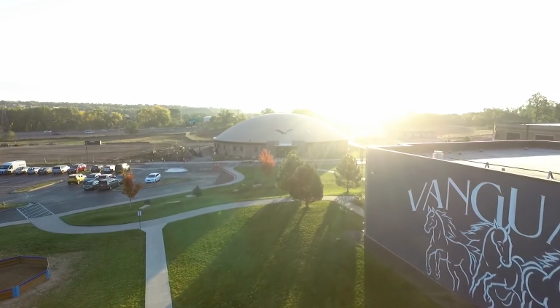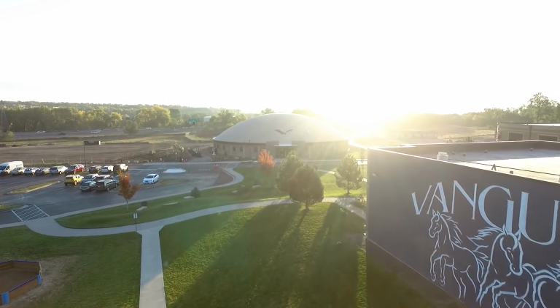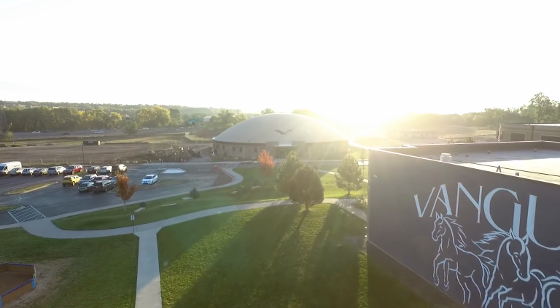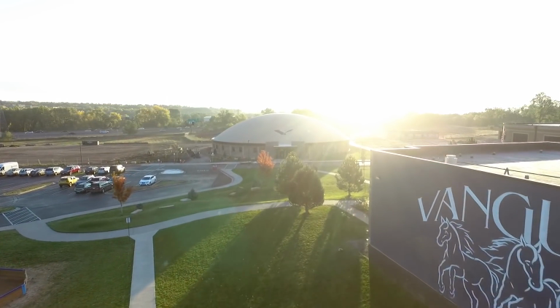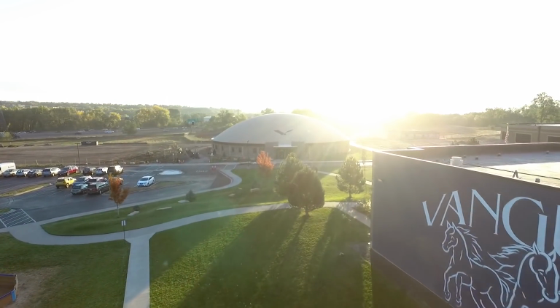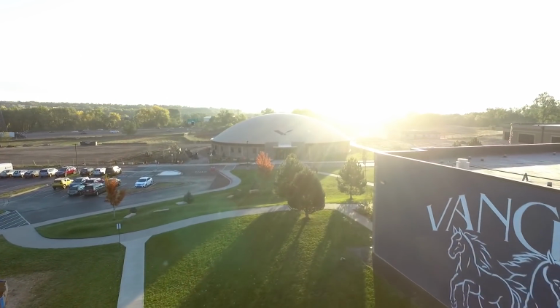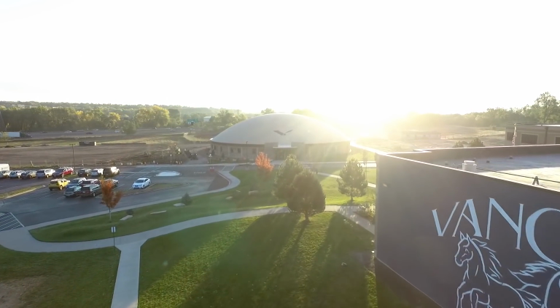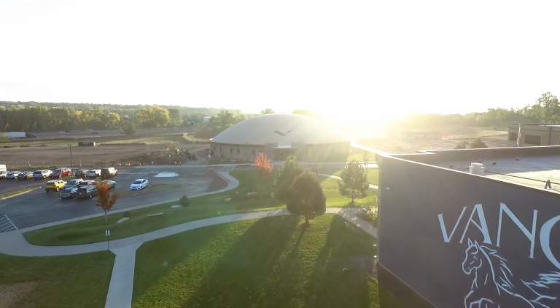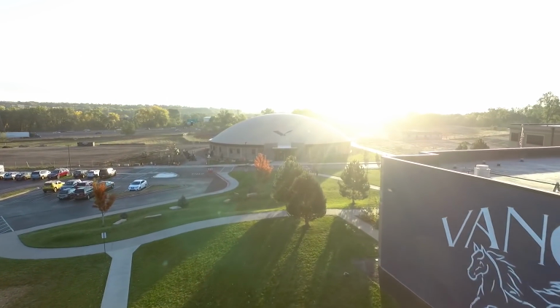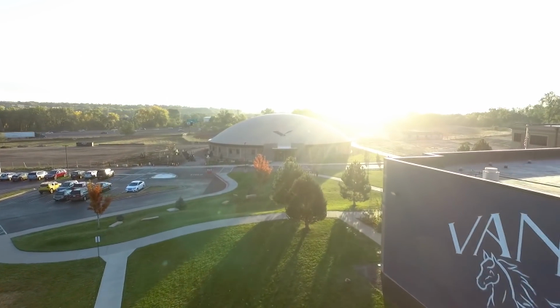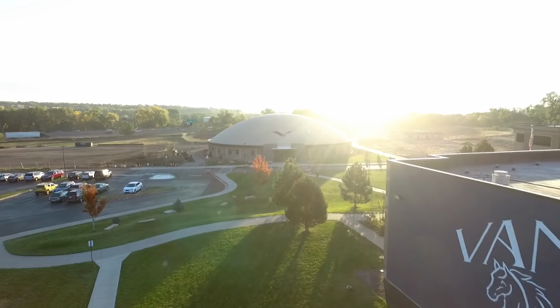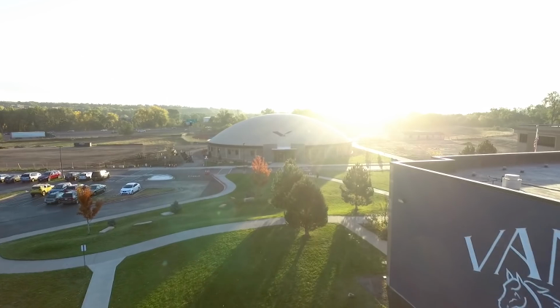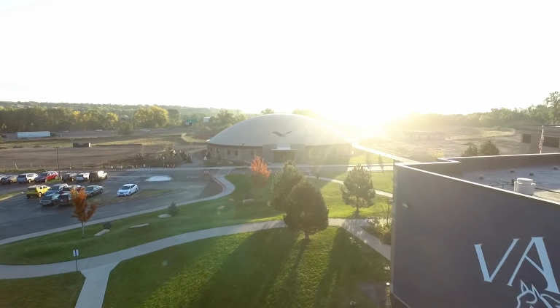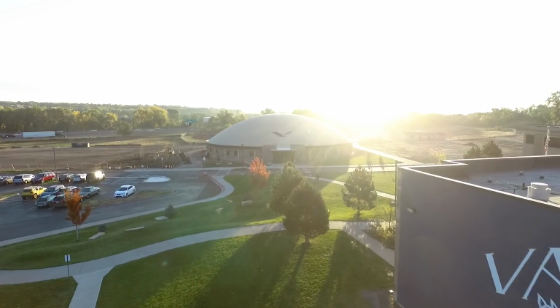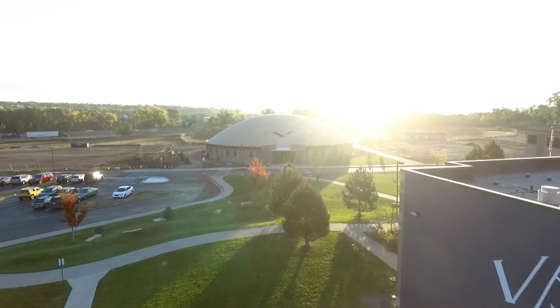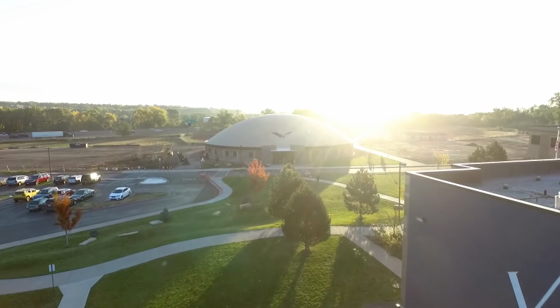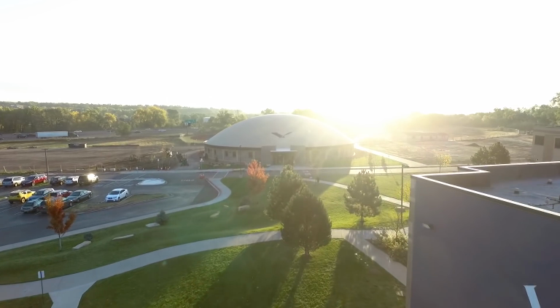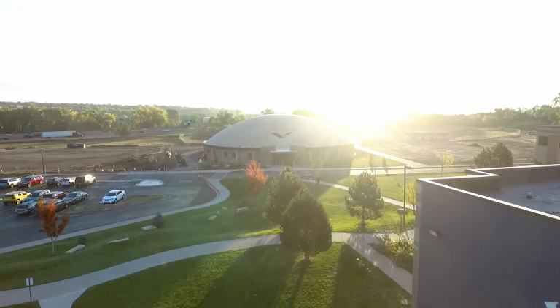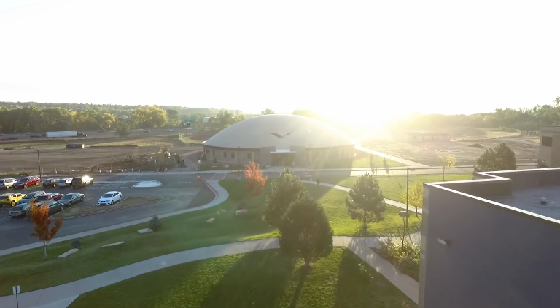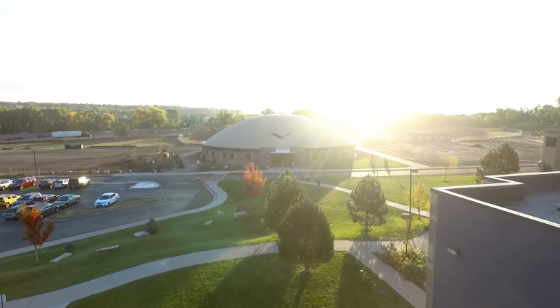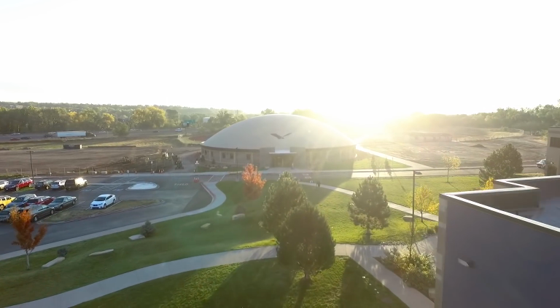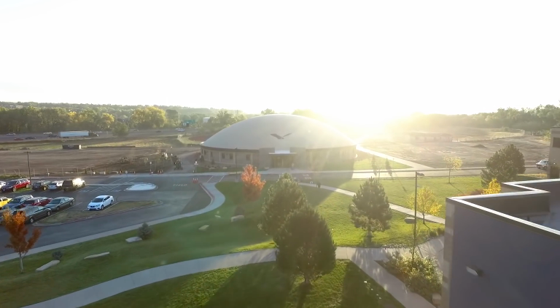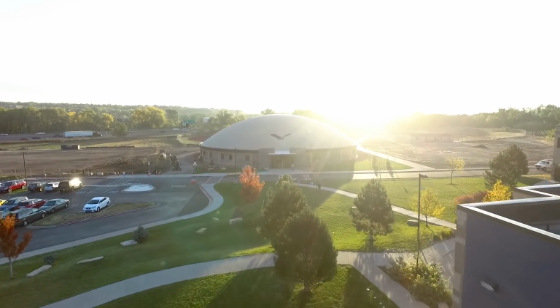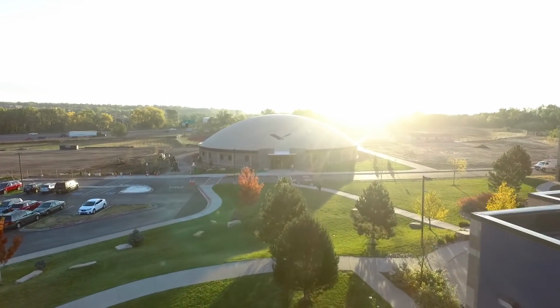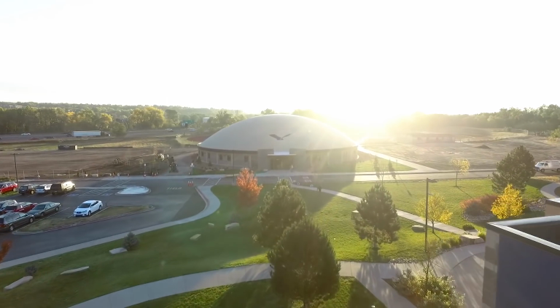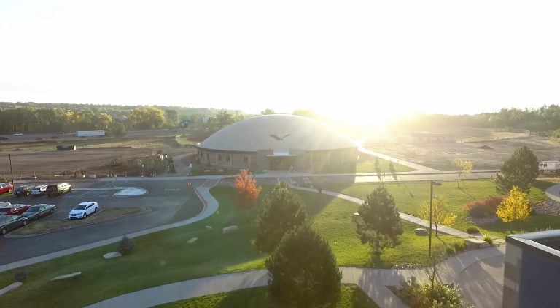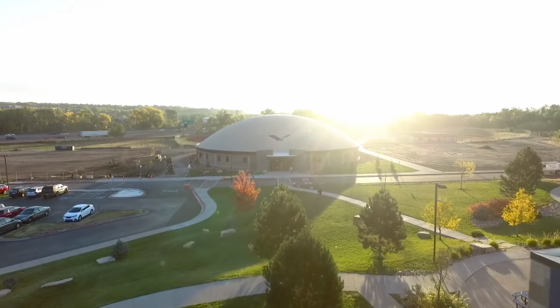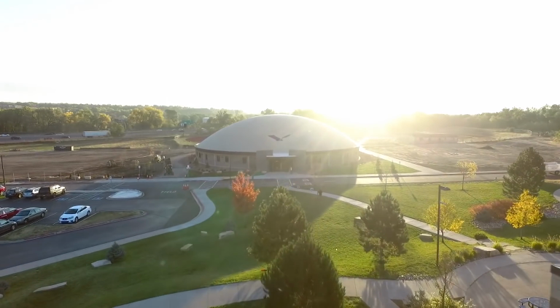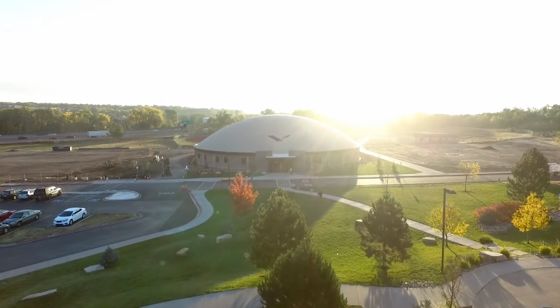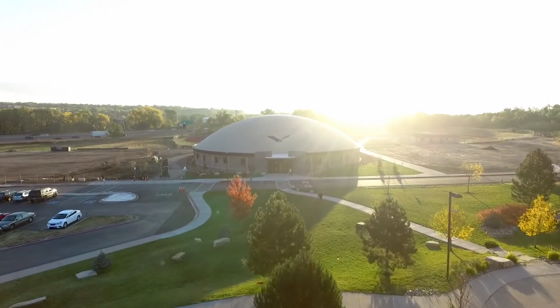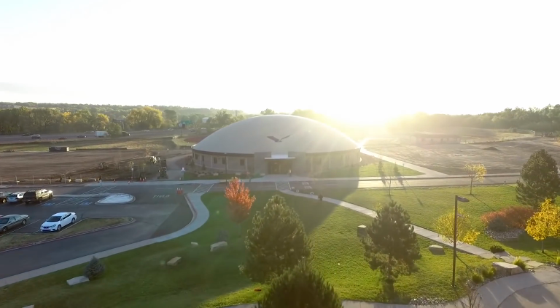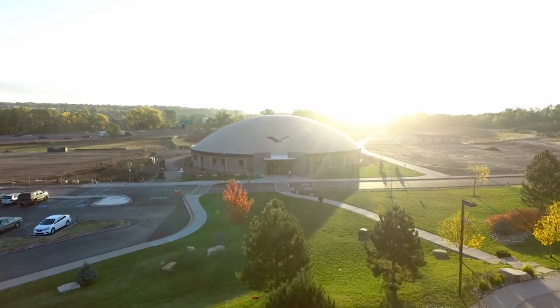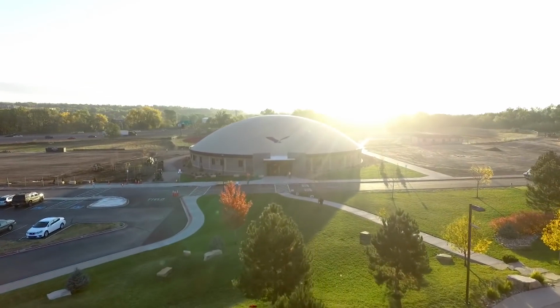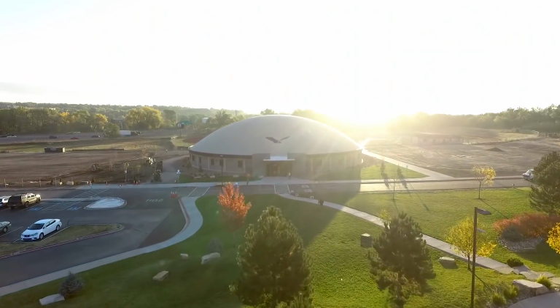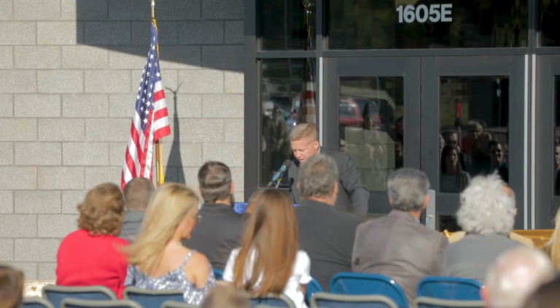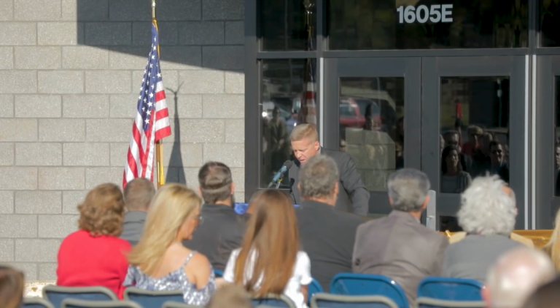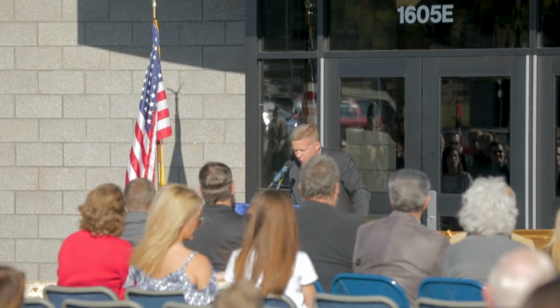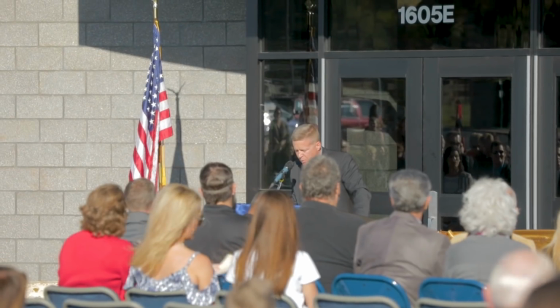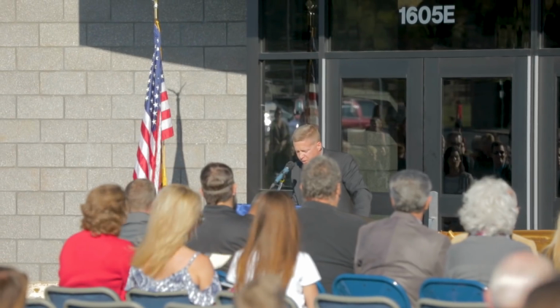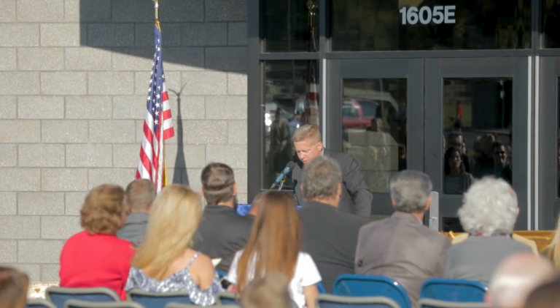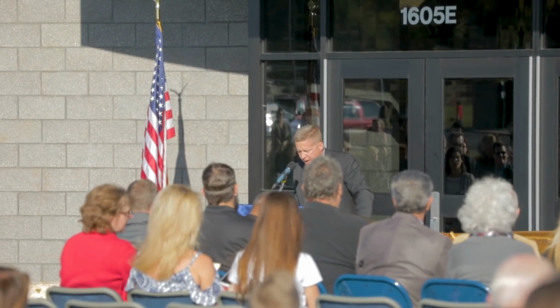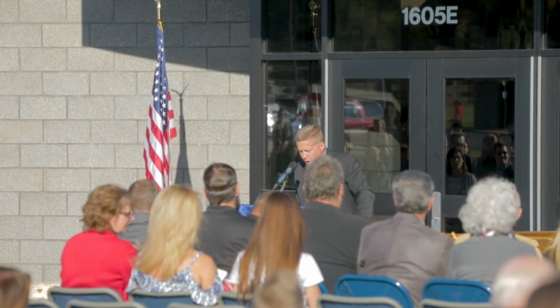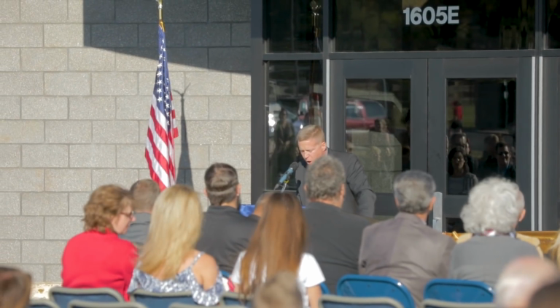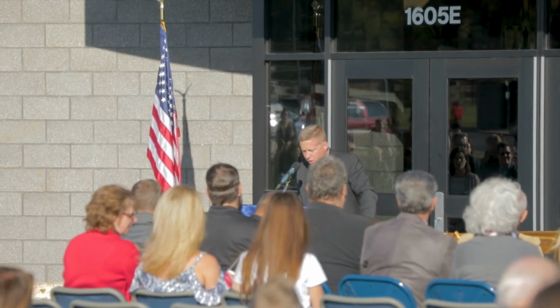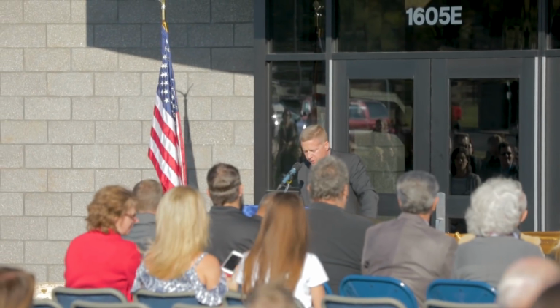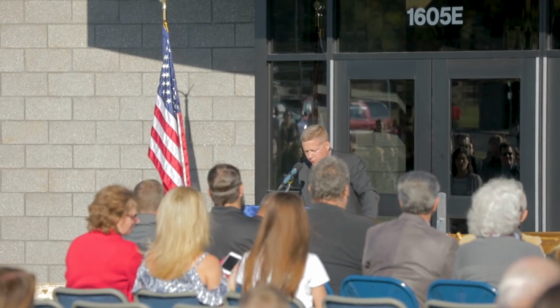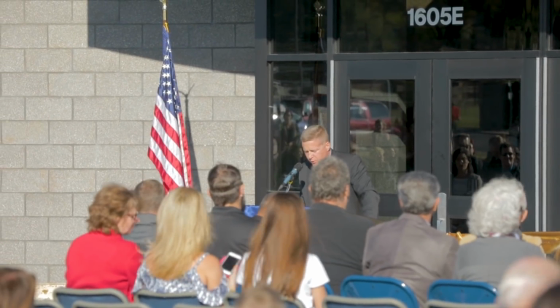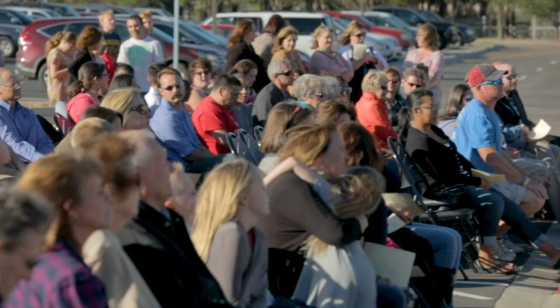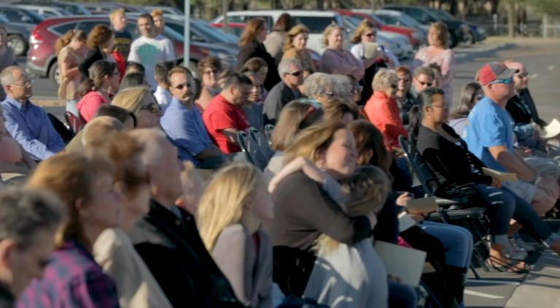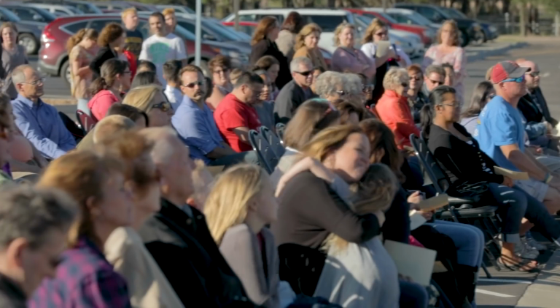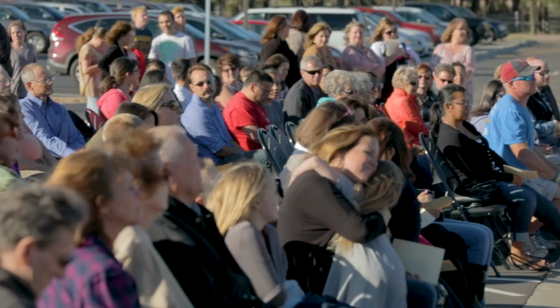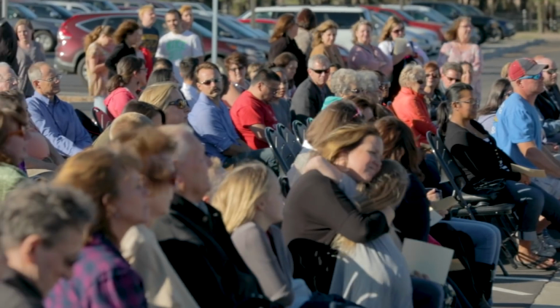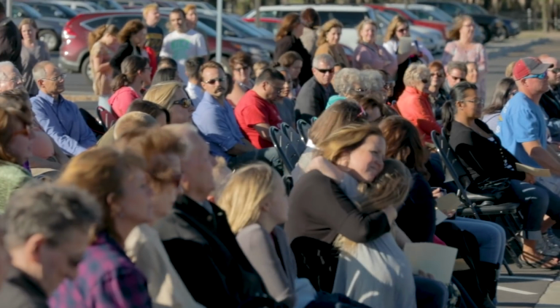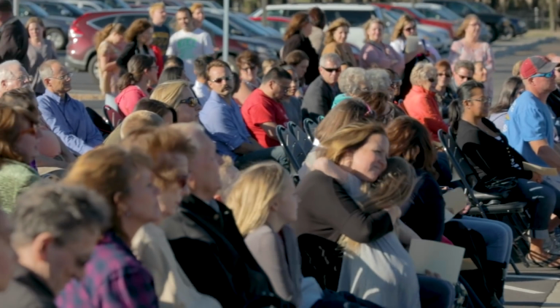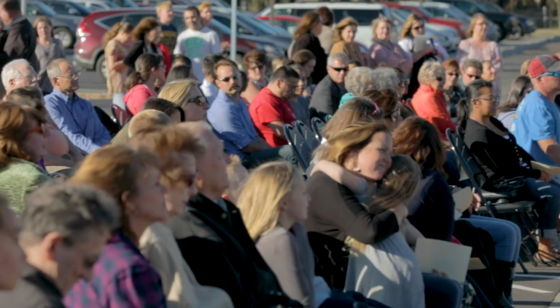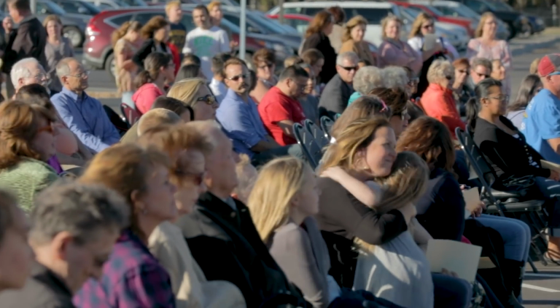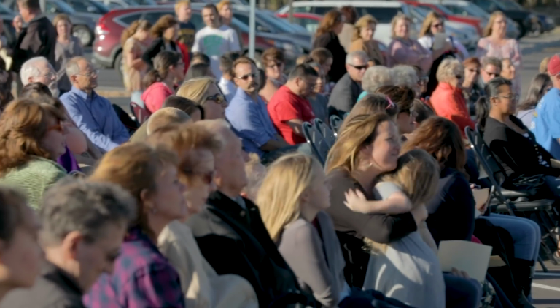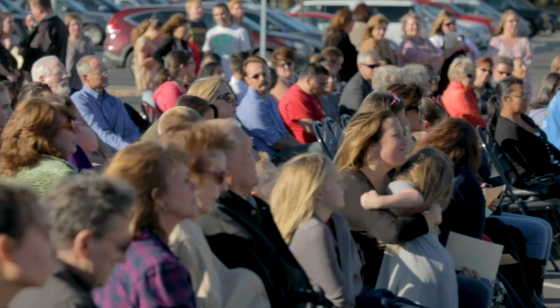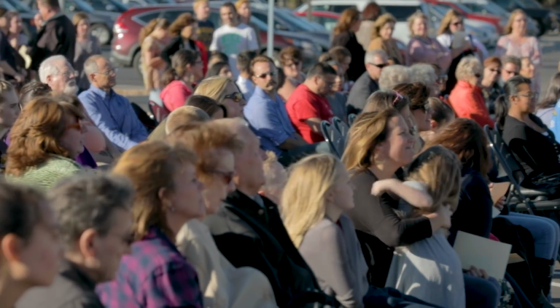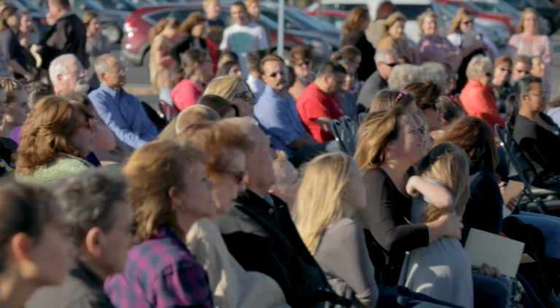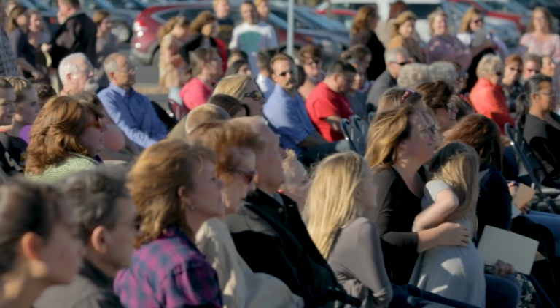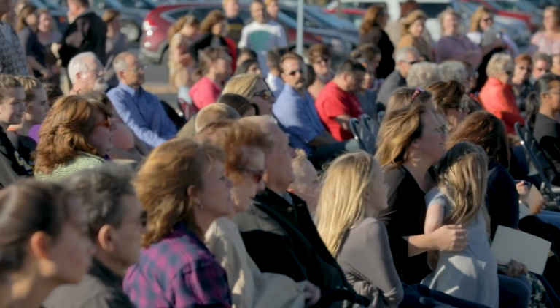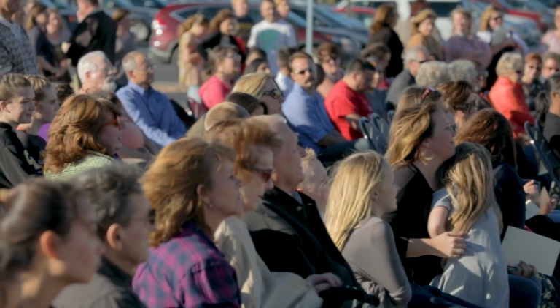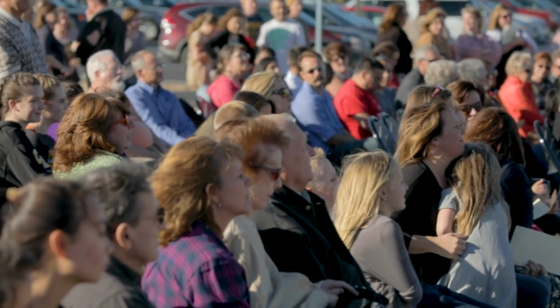Today marks a culmination in the building of the wonderful structure you see behind me, and we want to thank all of you for joining us to help celebrate this achievement.